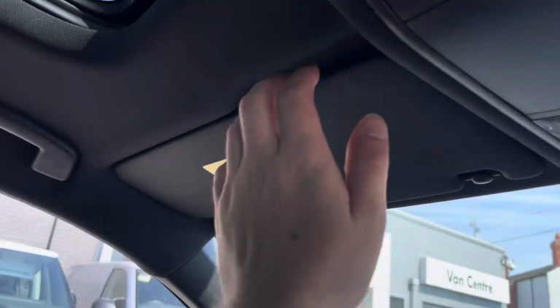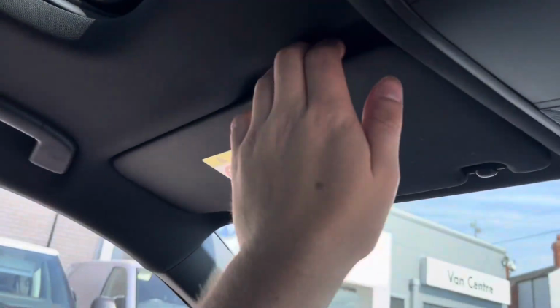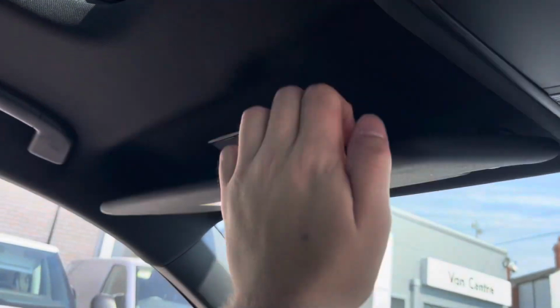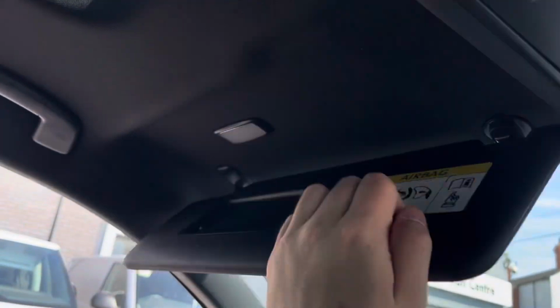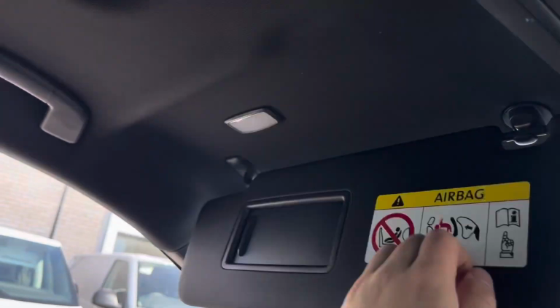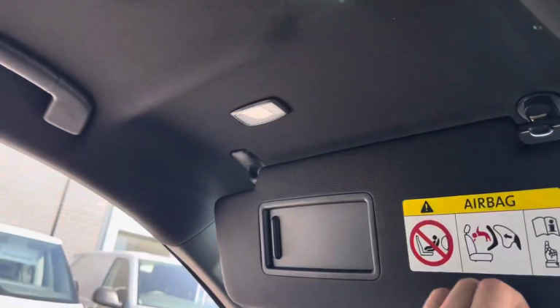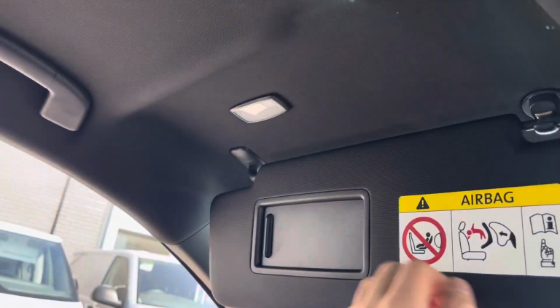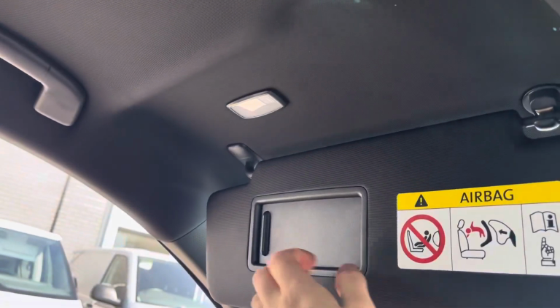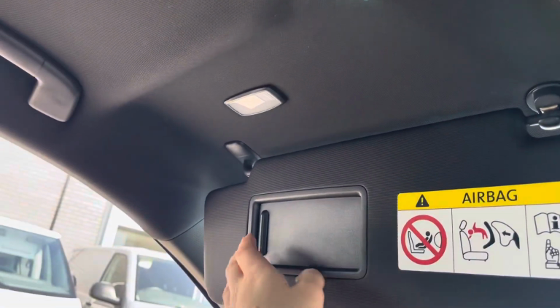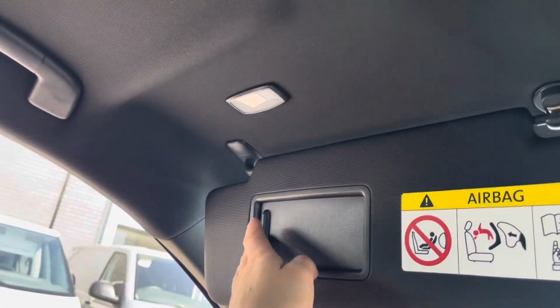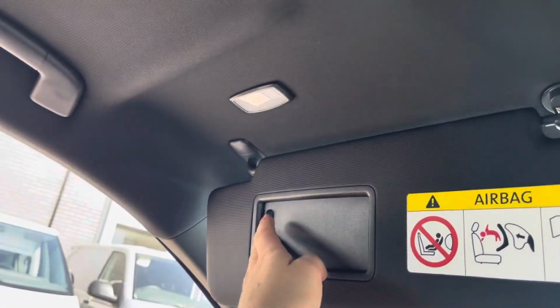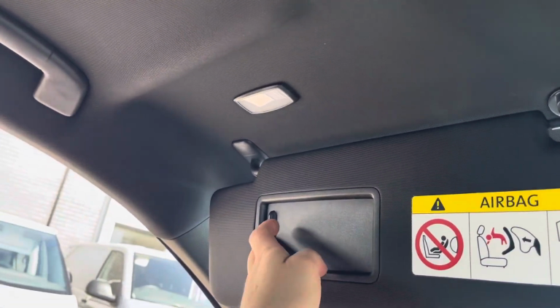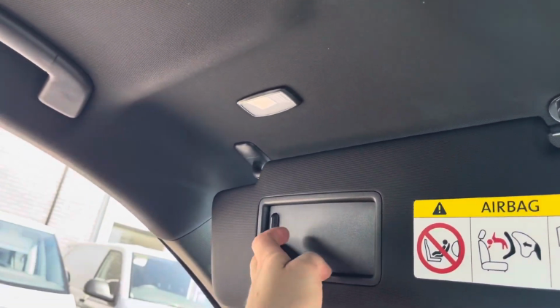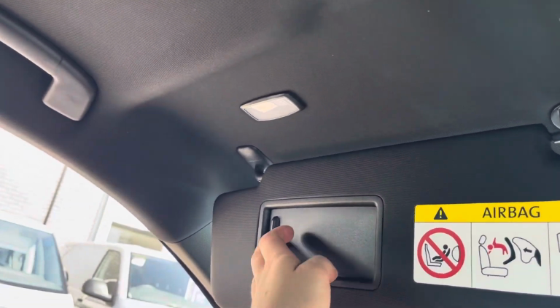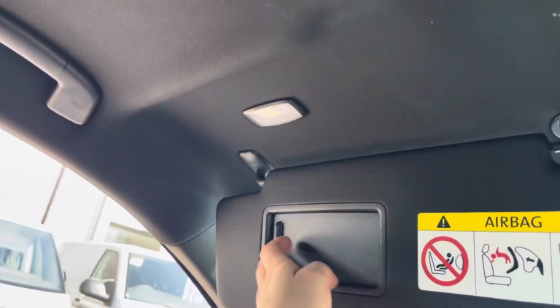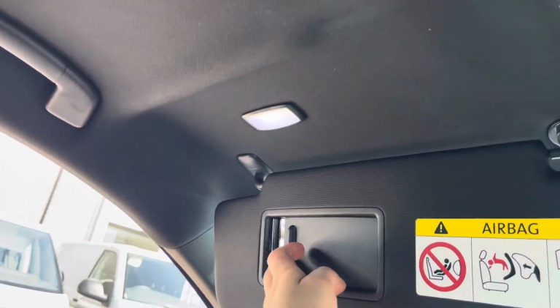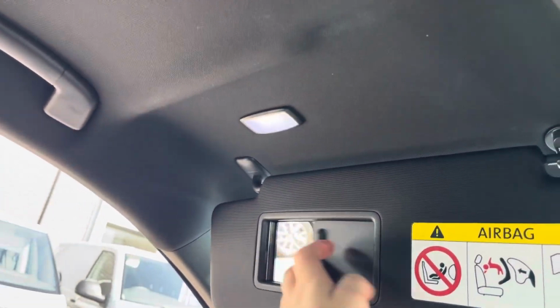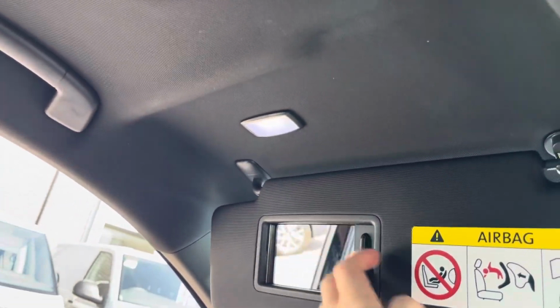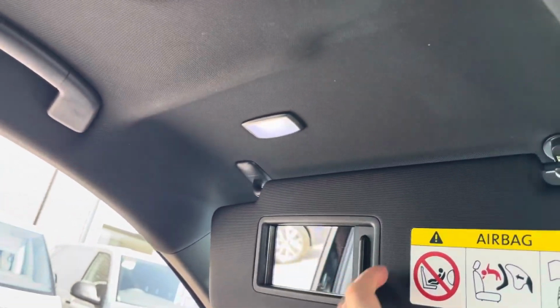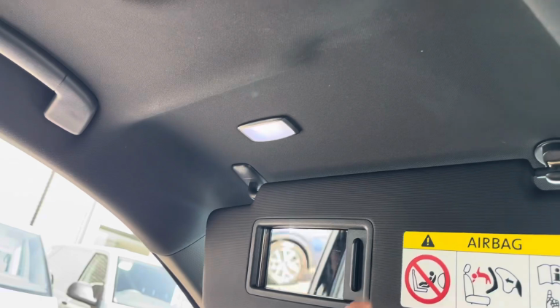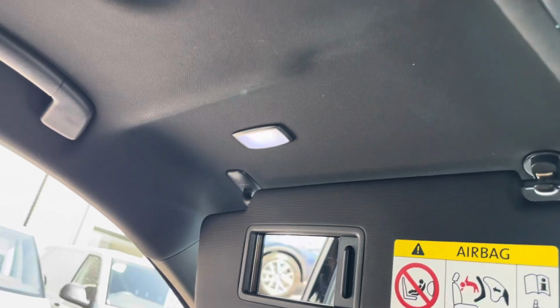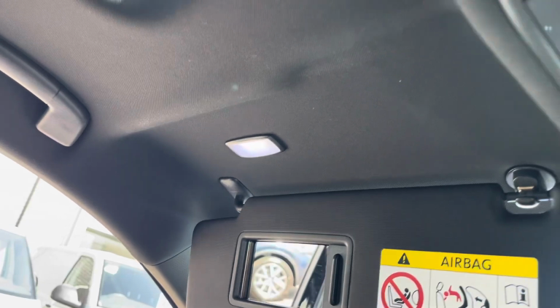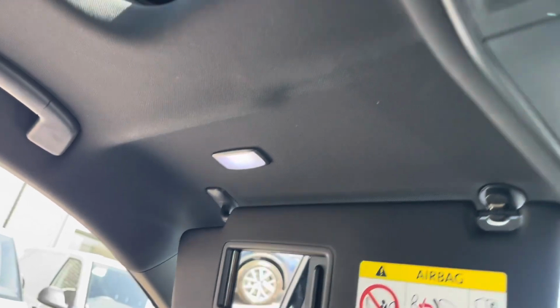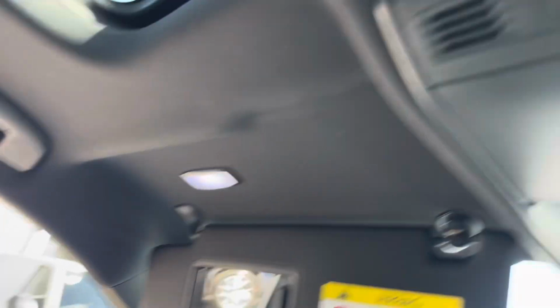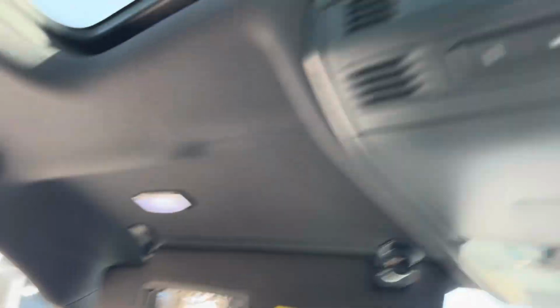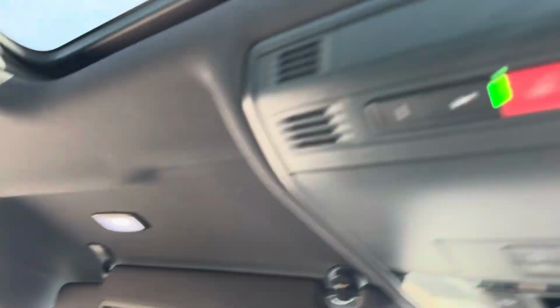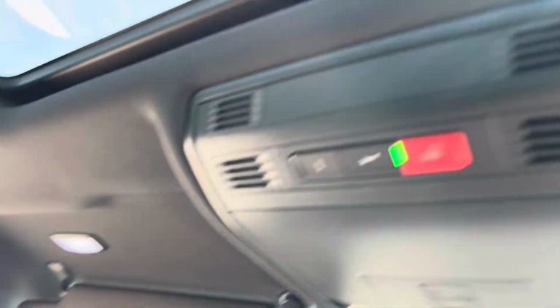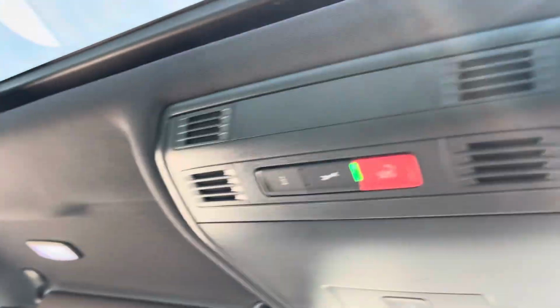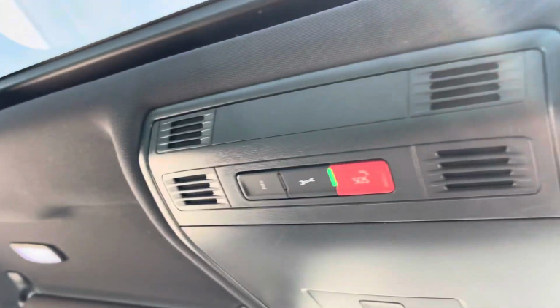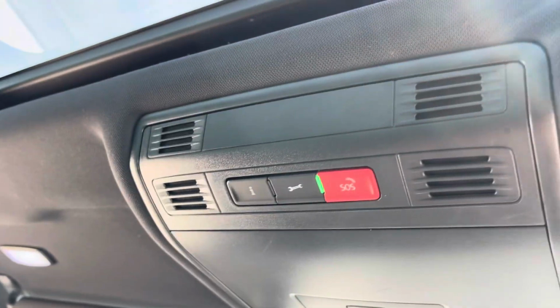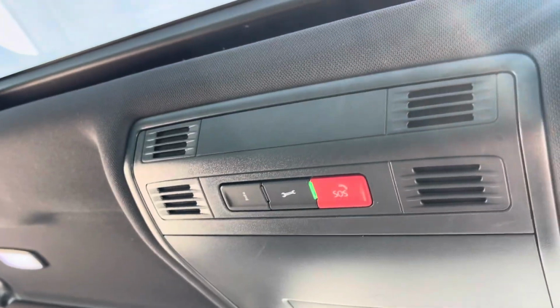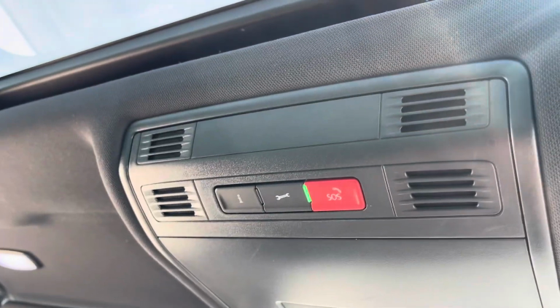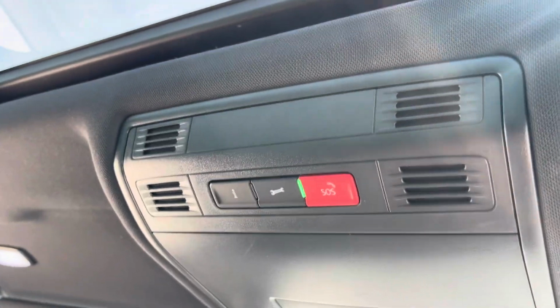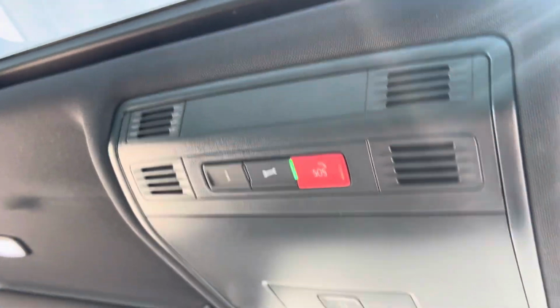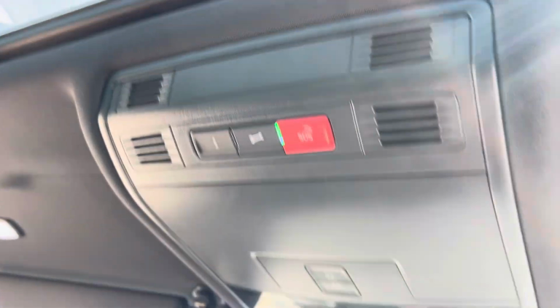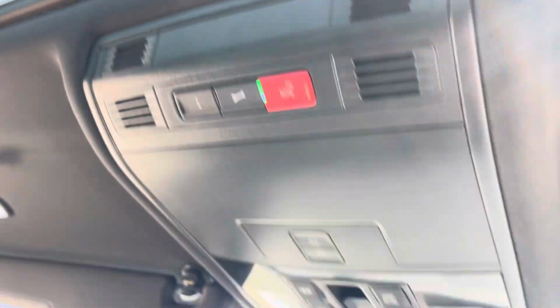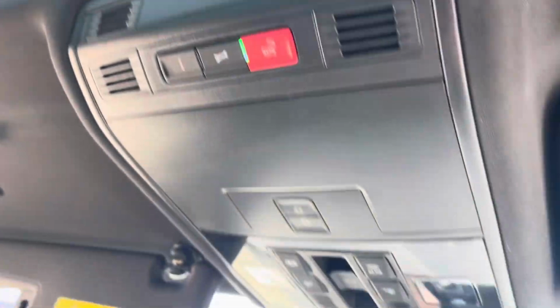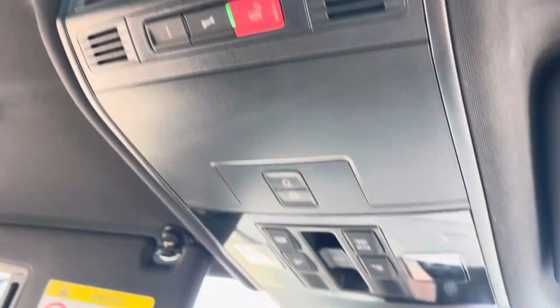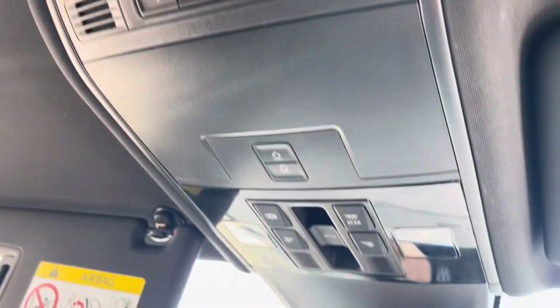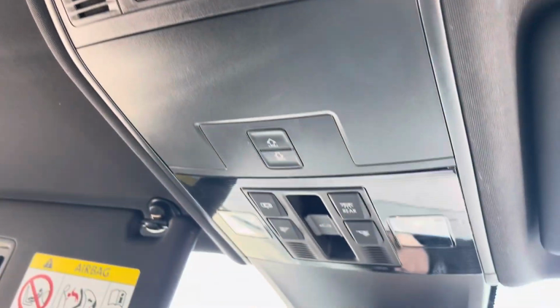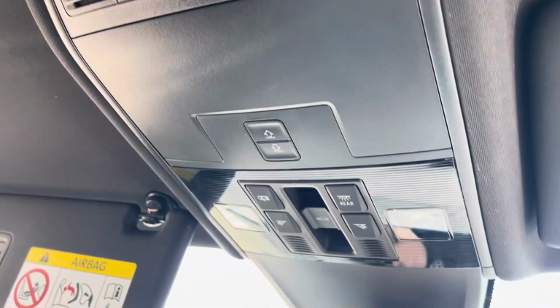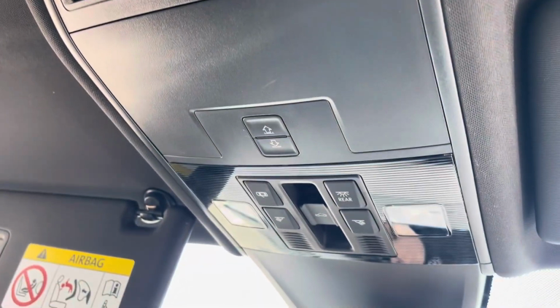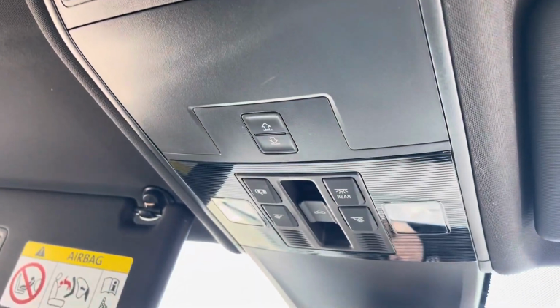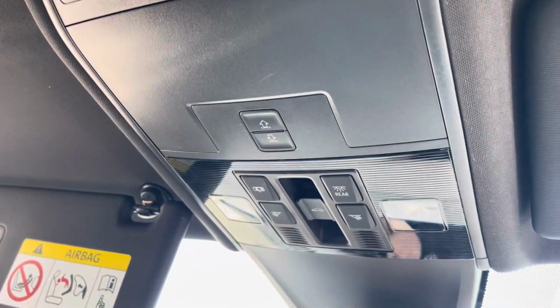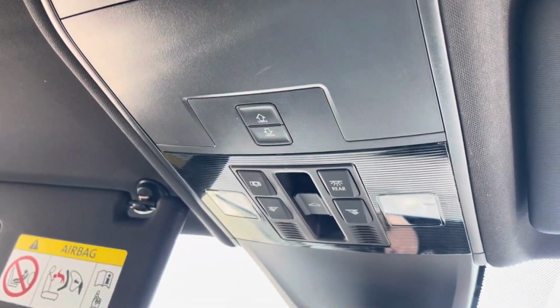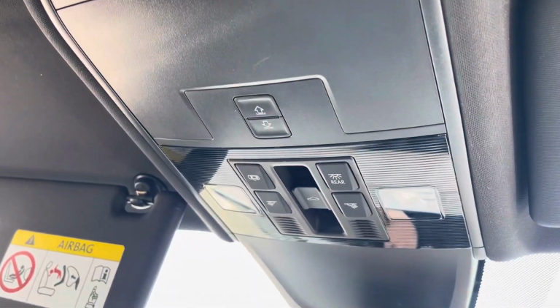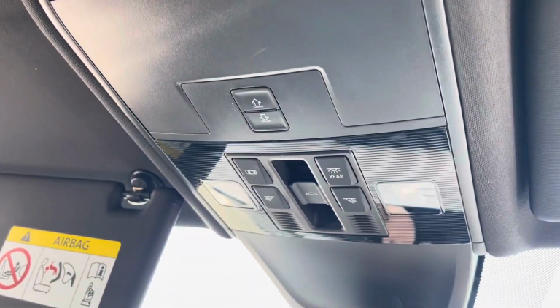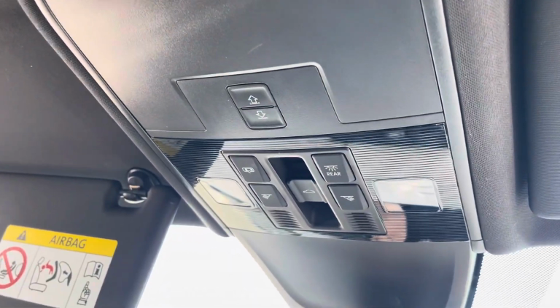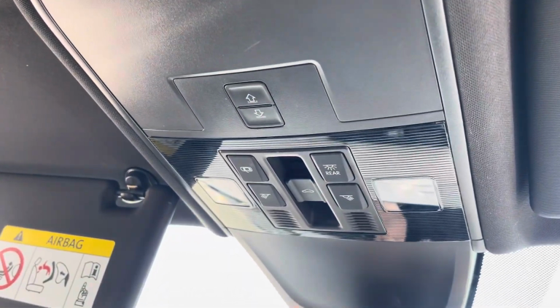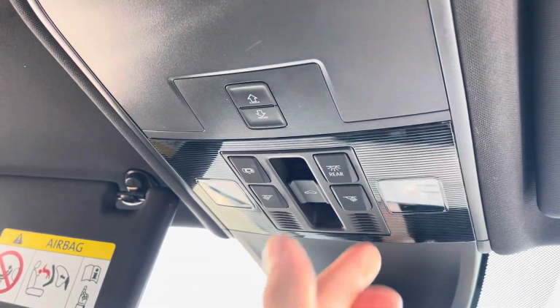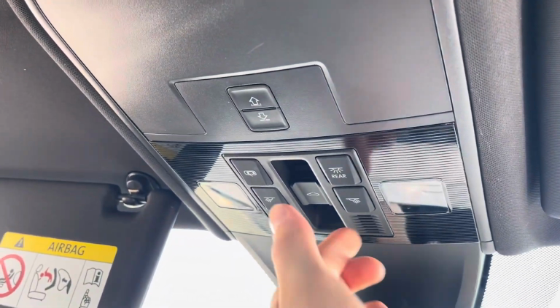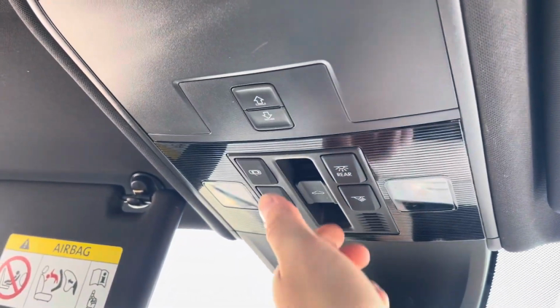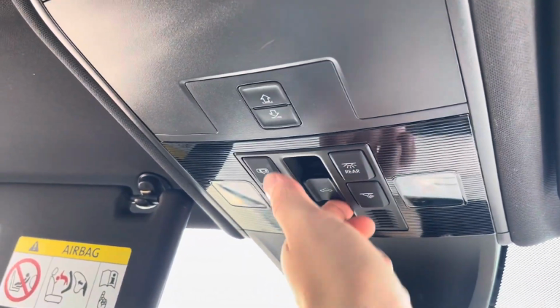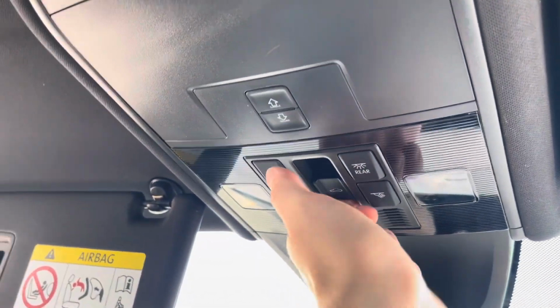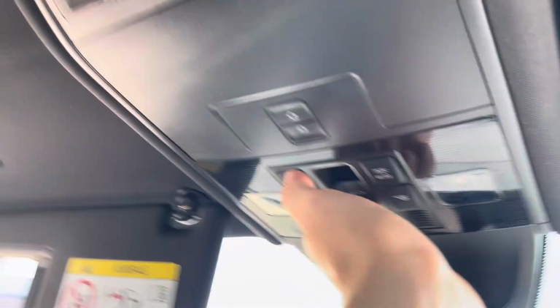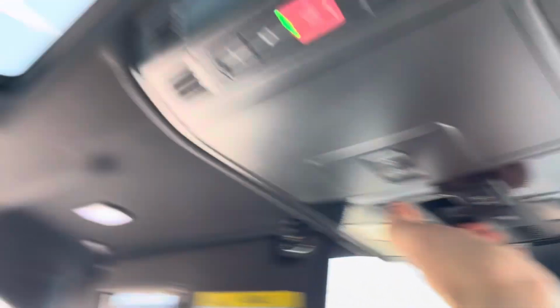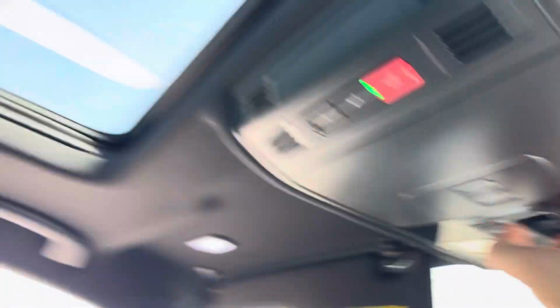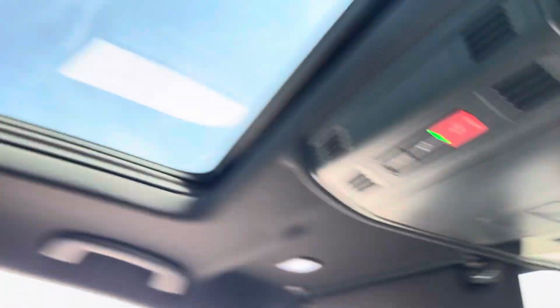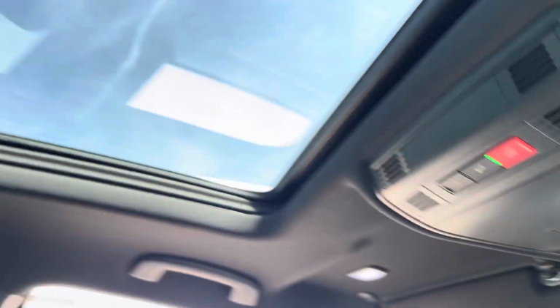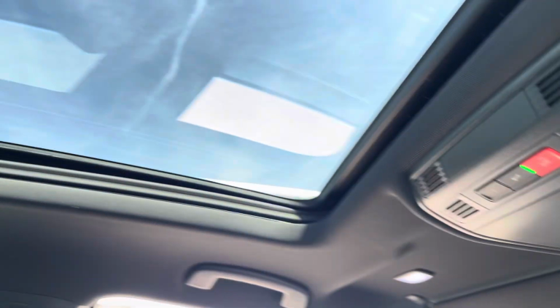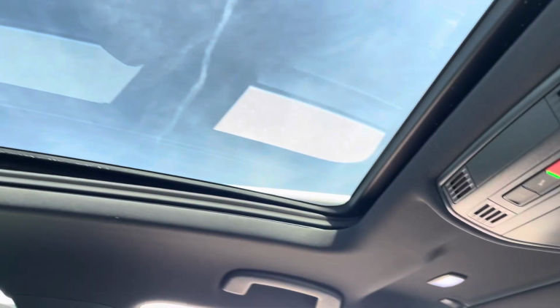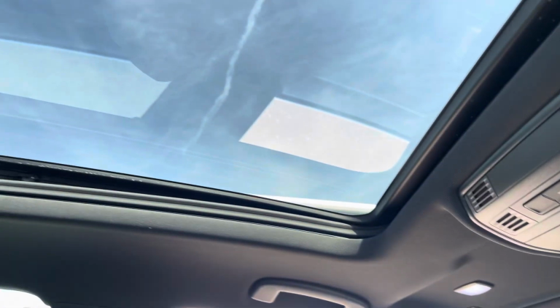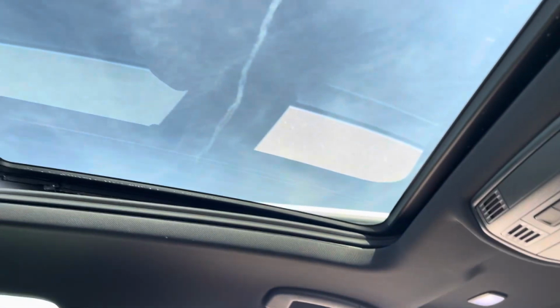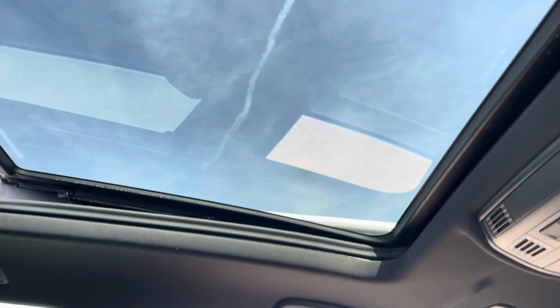The roof of the cabin features two light-up vanity mirrors, an SOS button, reading lights and controls for your panoramic sunroof.